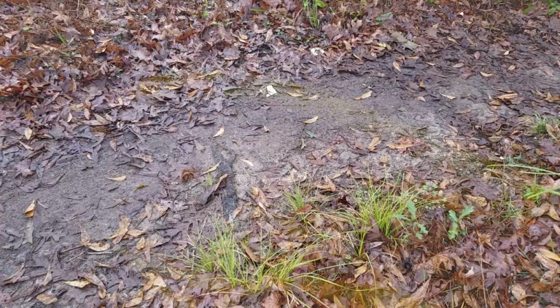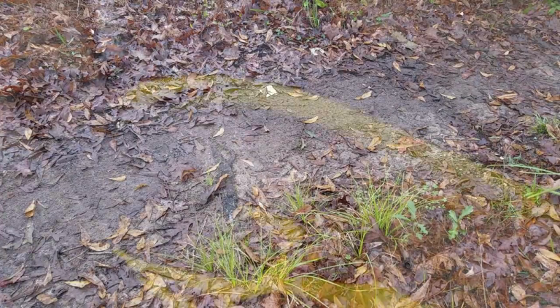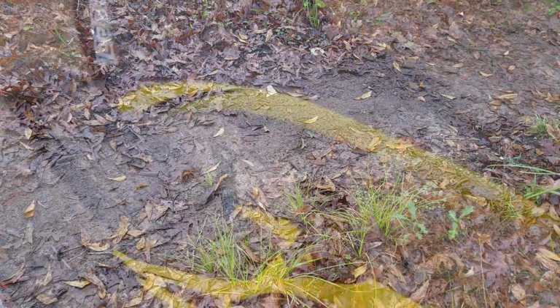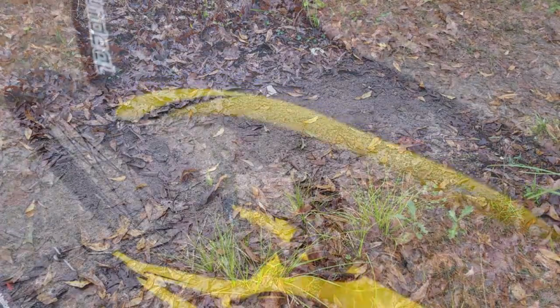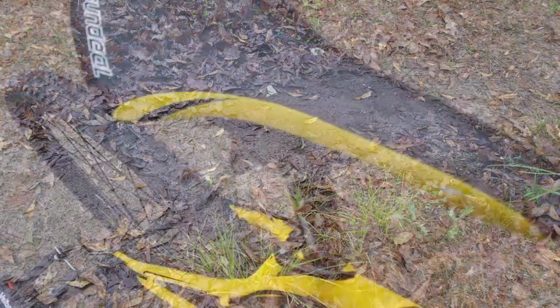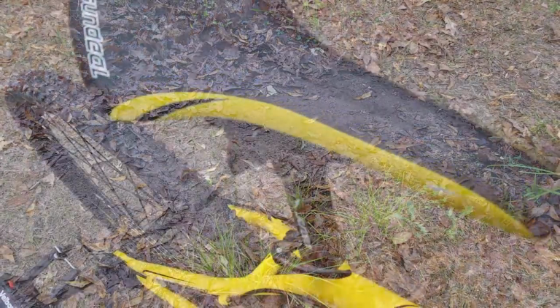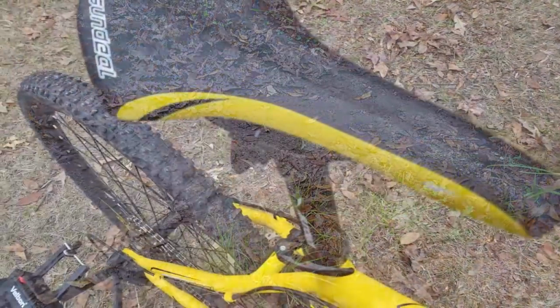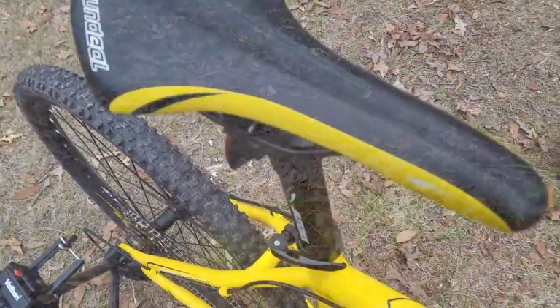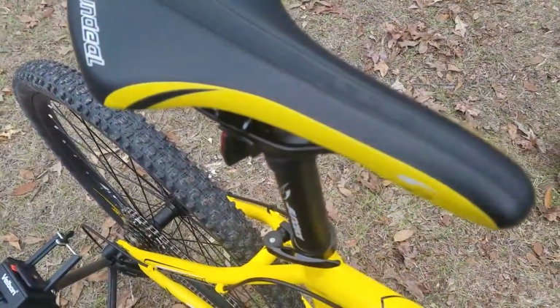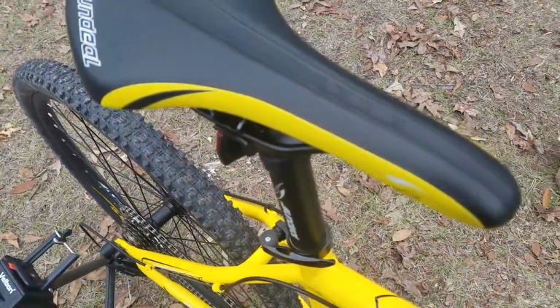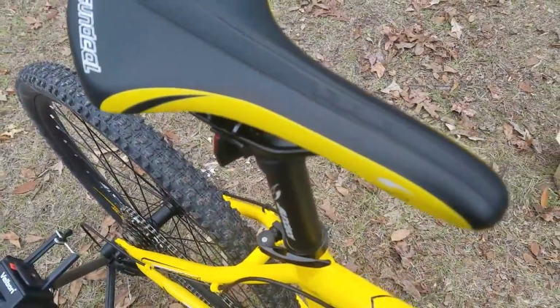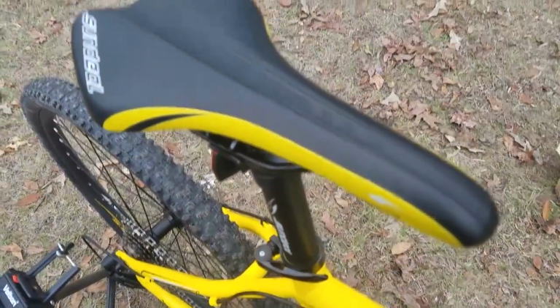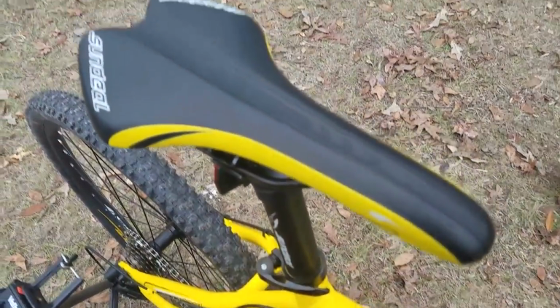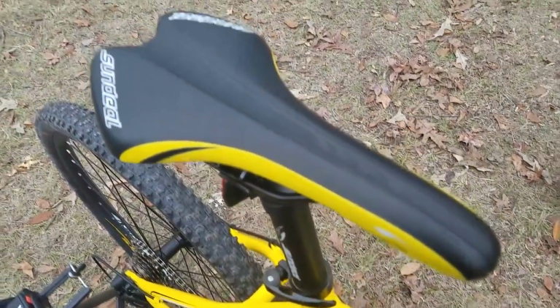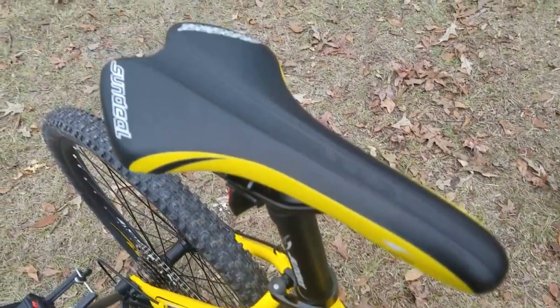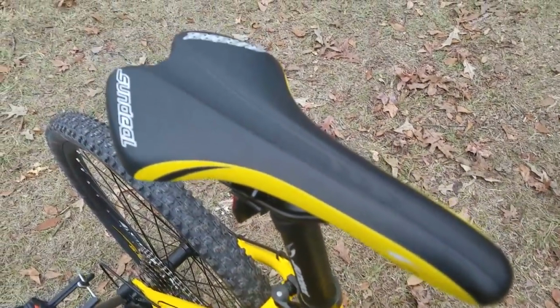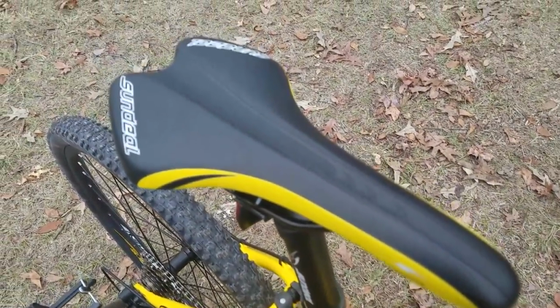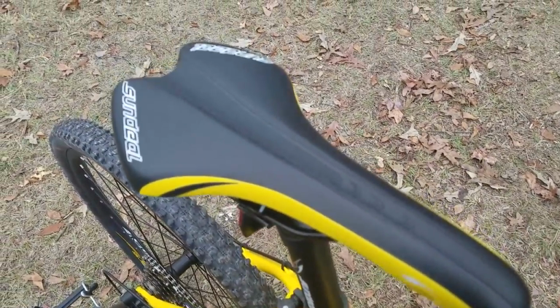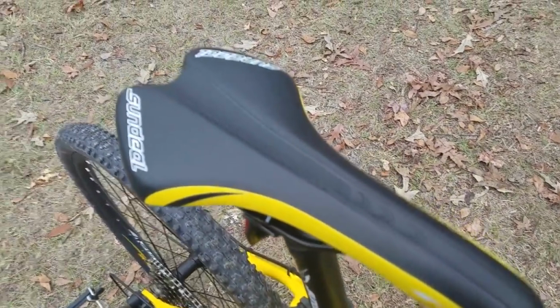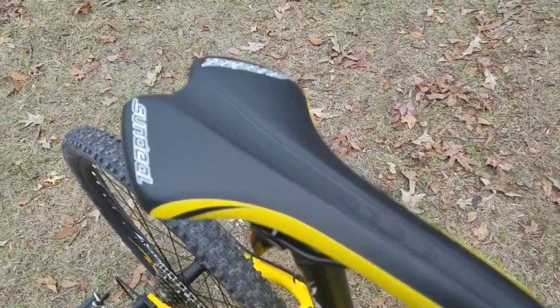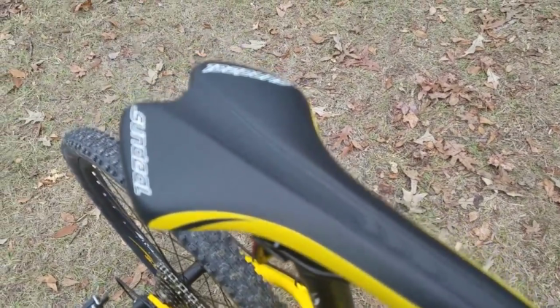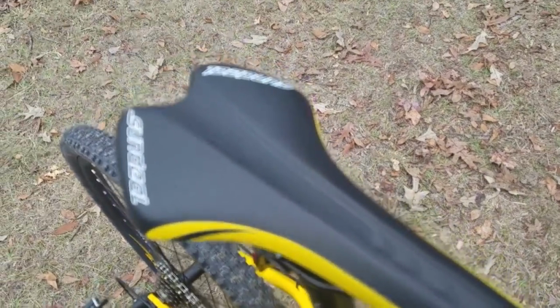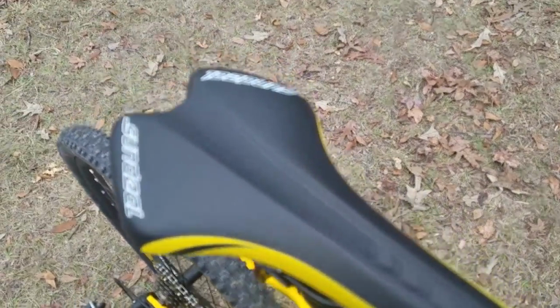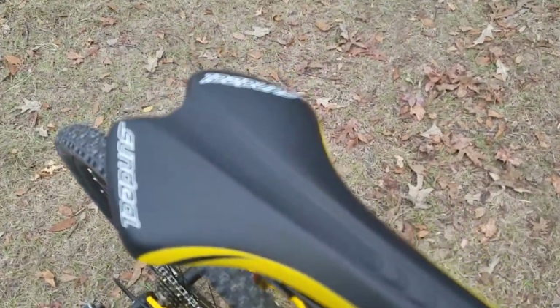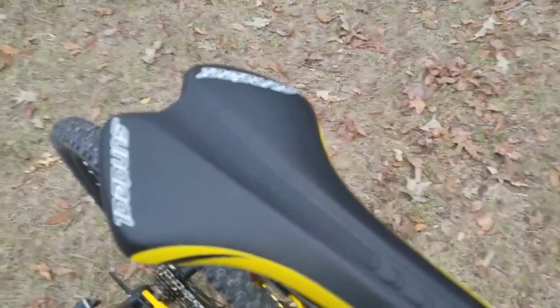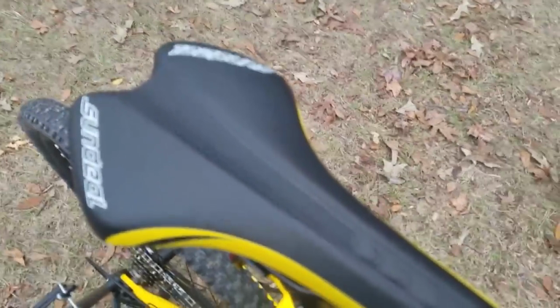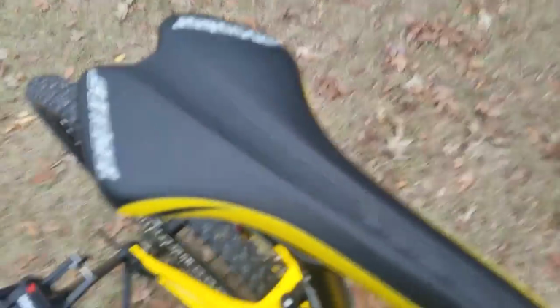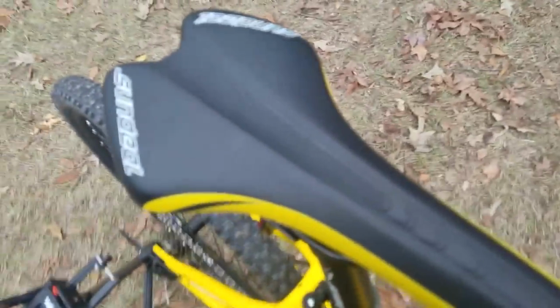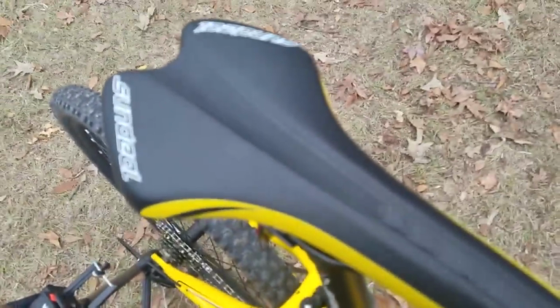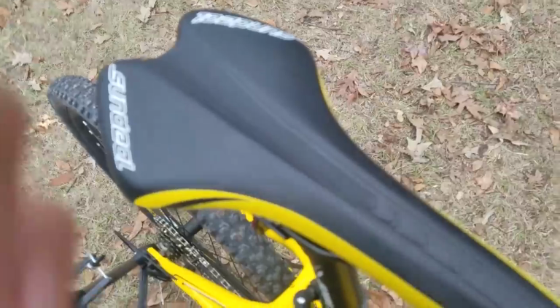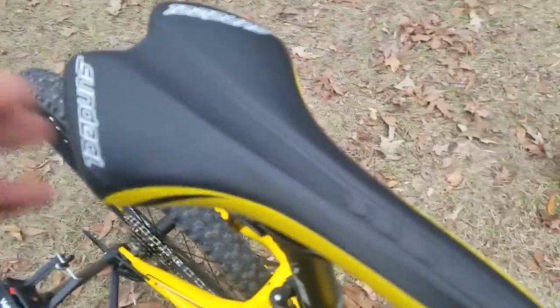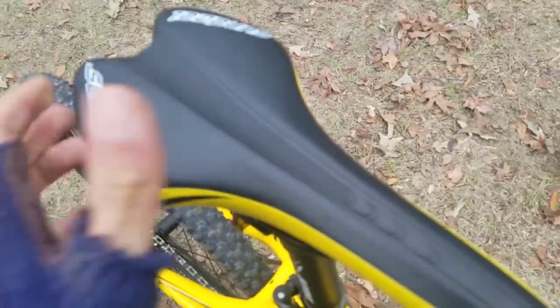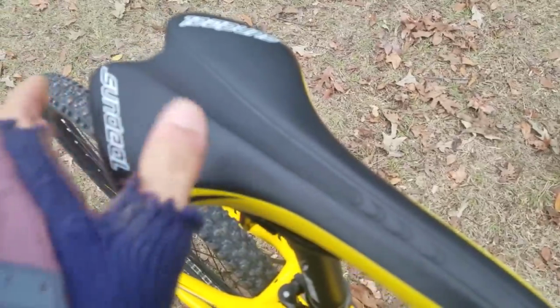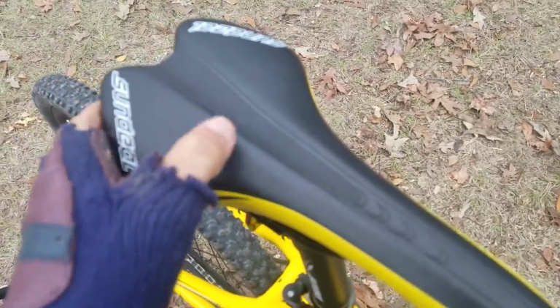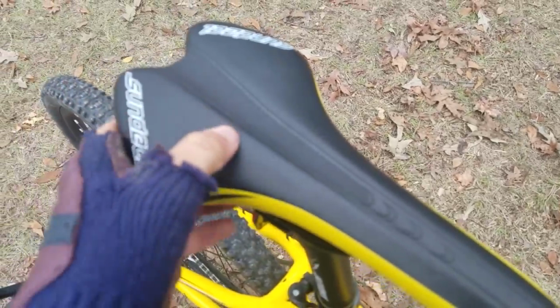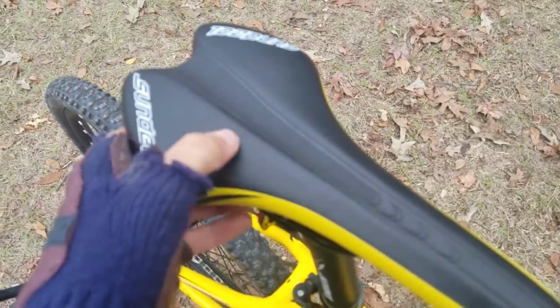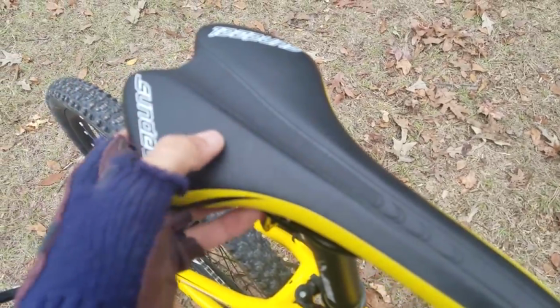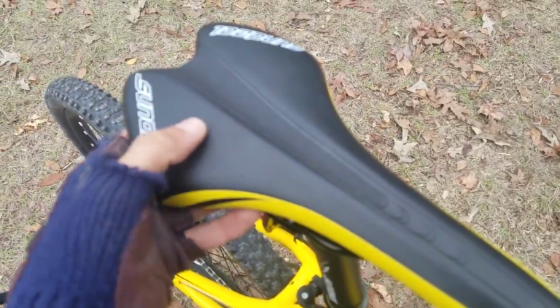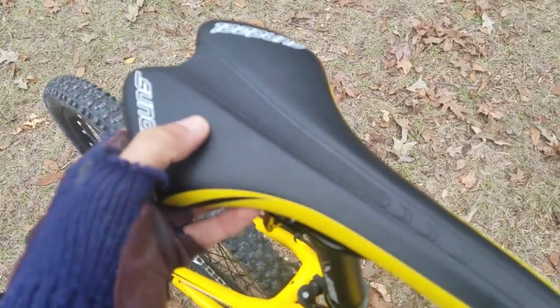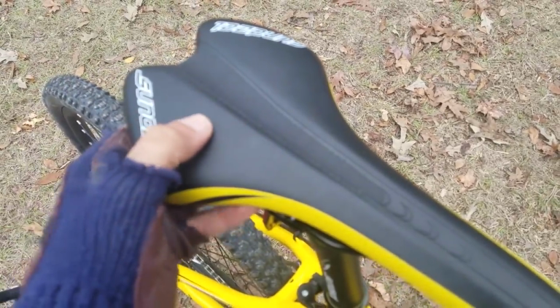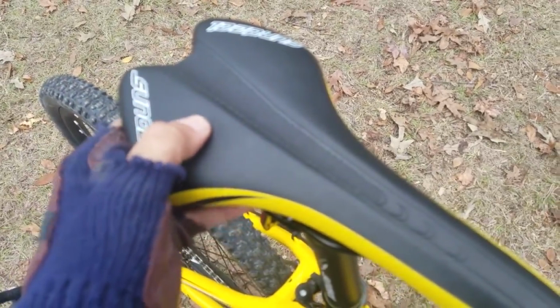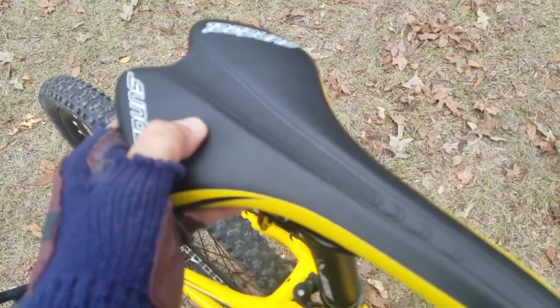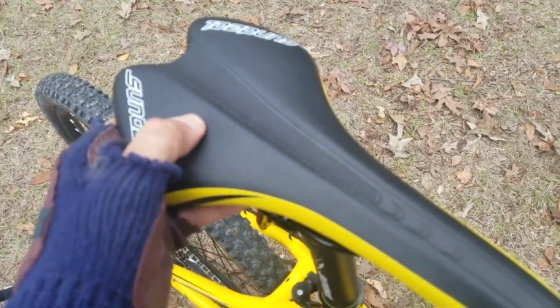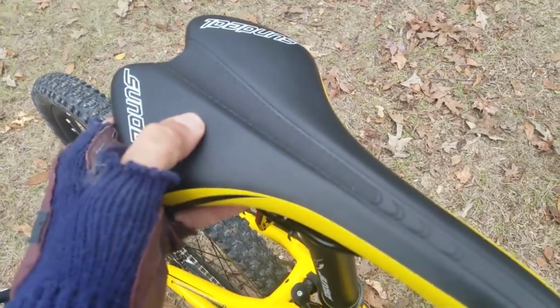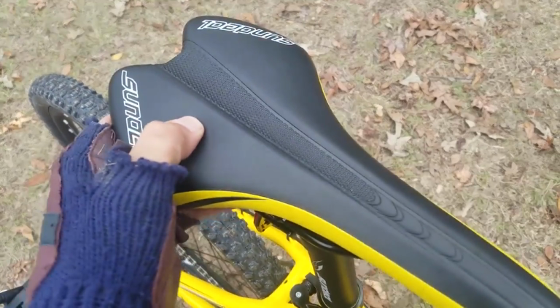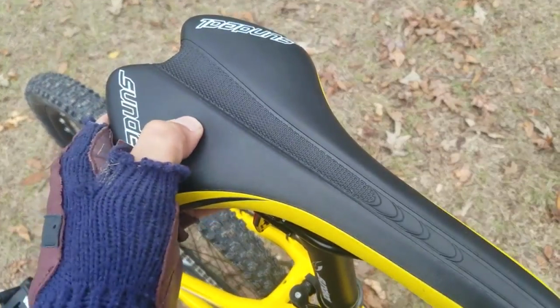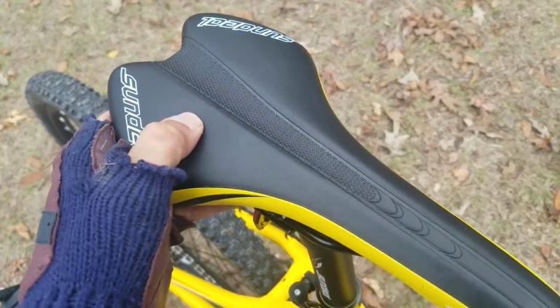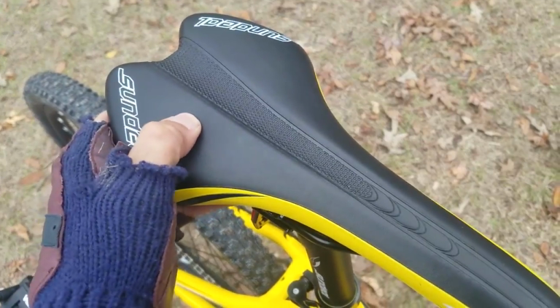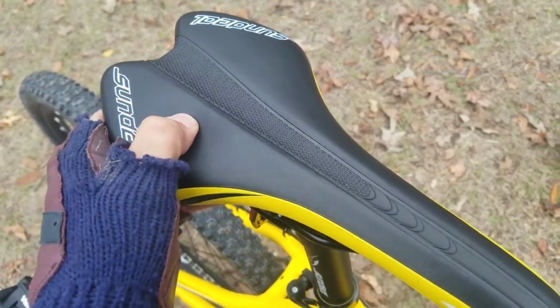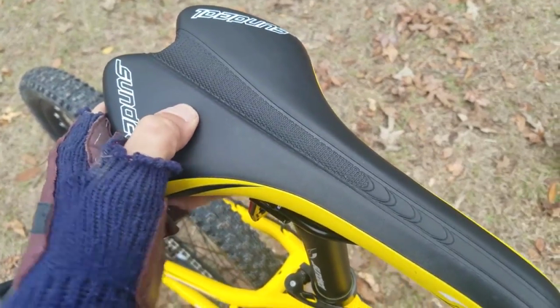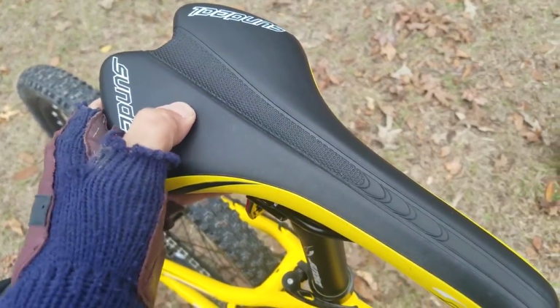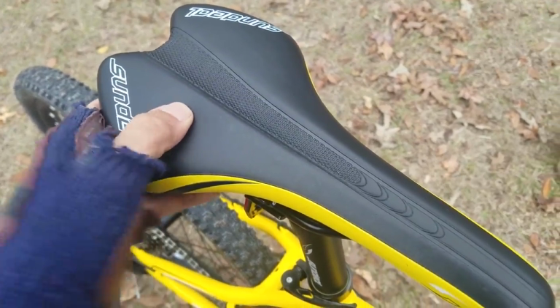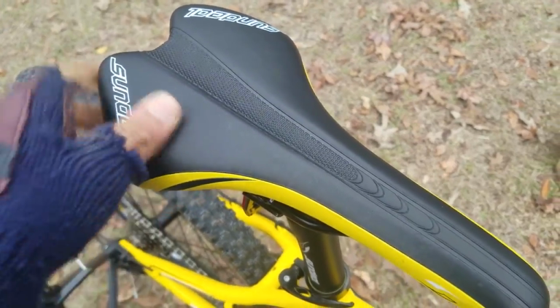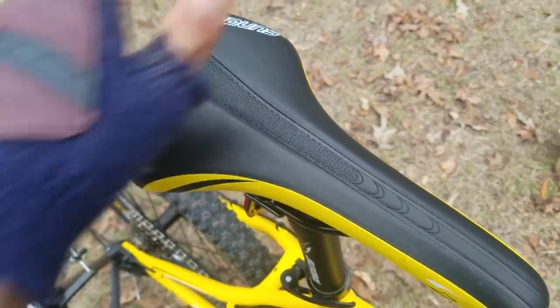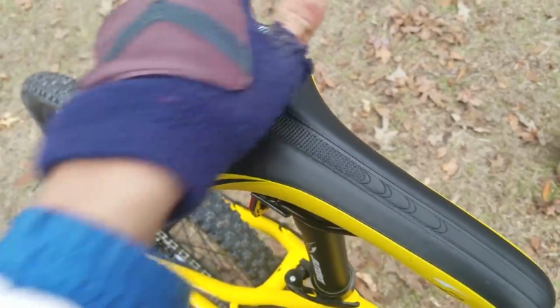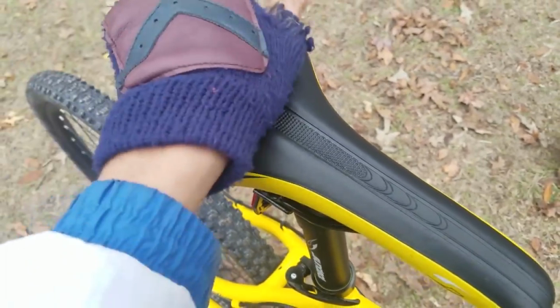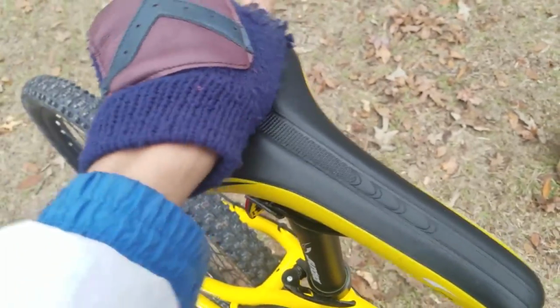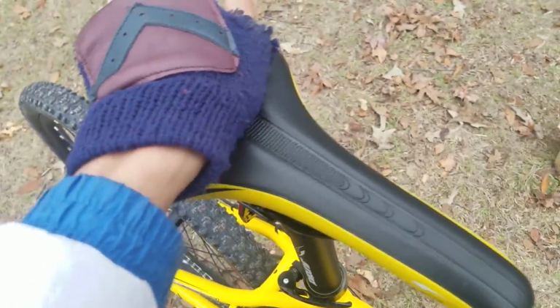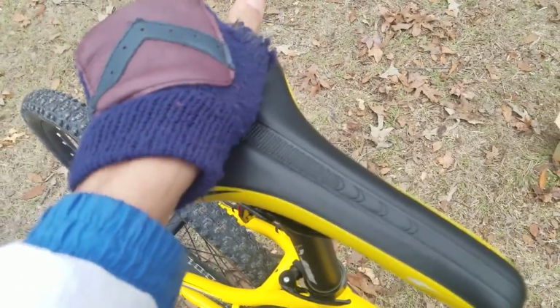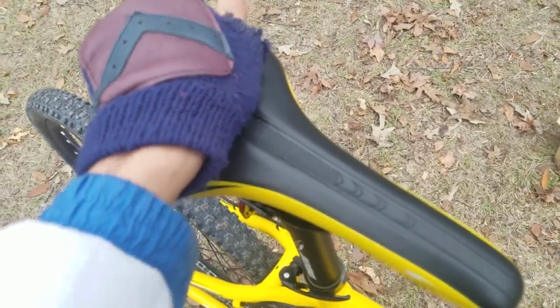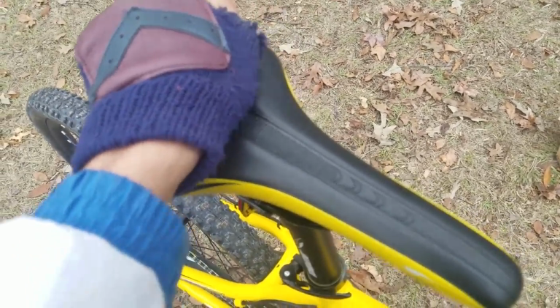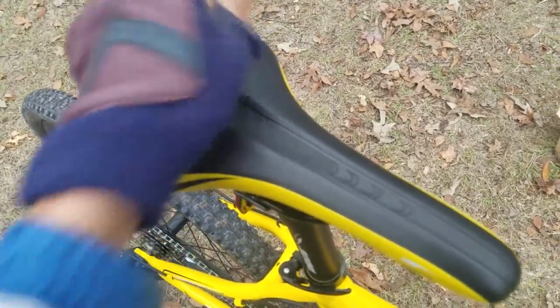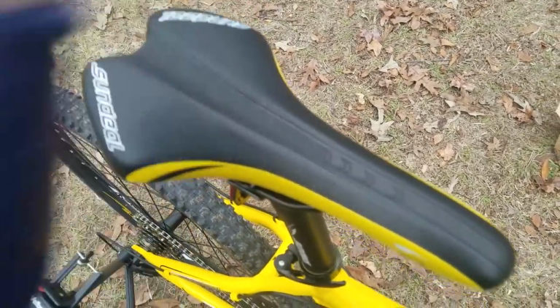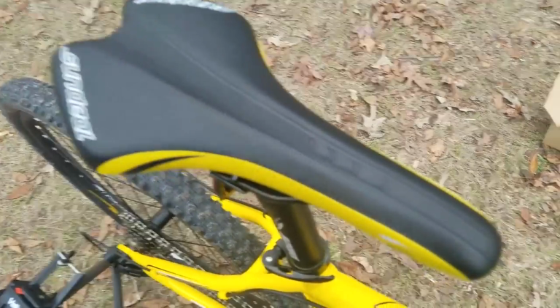The seat is the only problem — it's not comfortable at all. This is how much it goes in. It almost feels like metal.